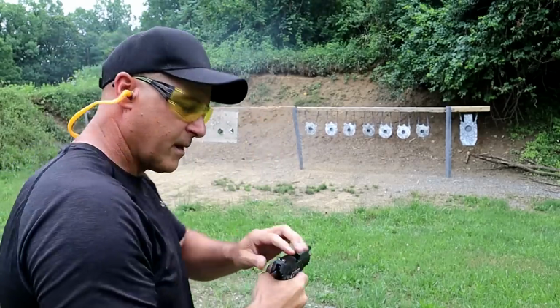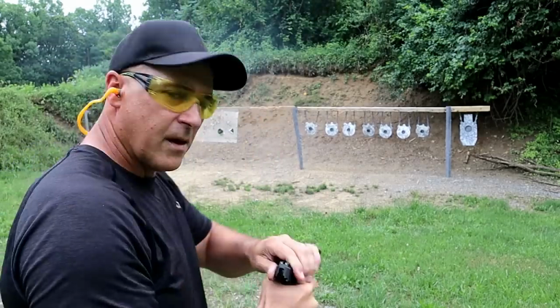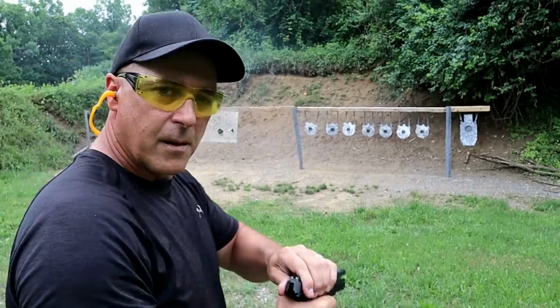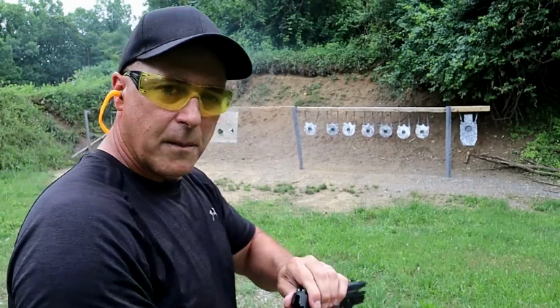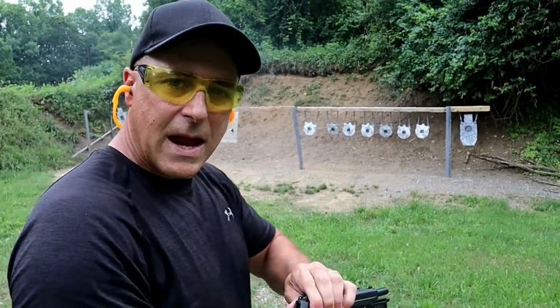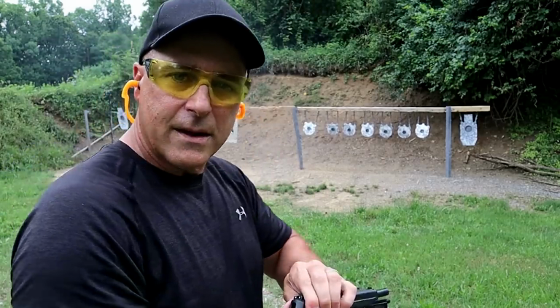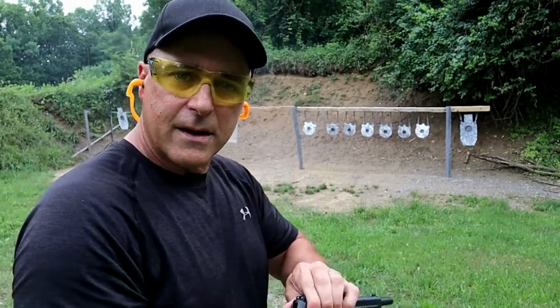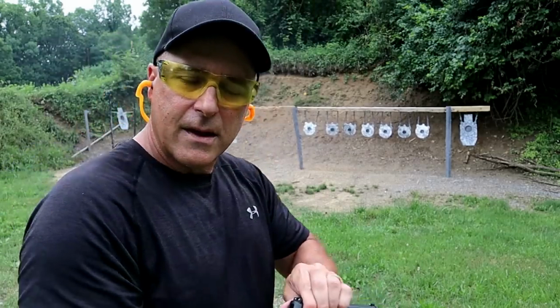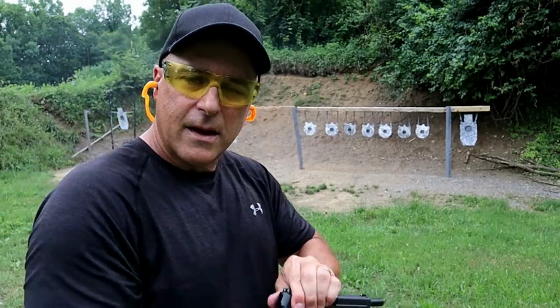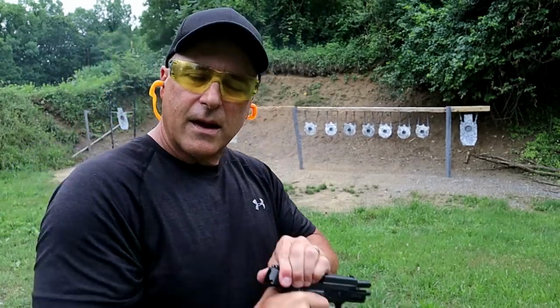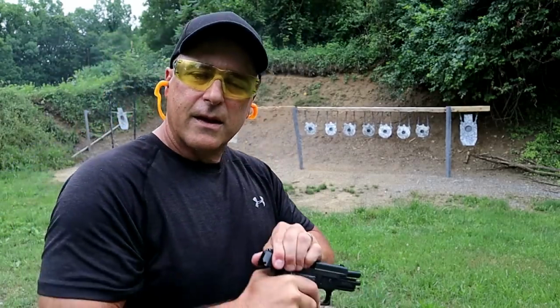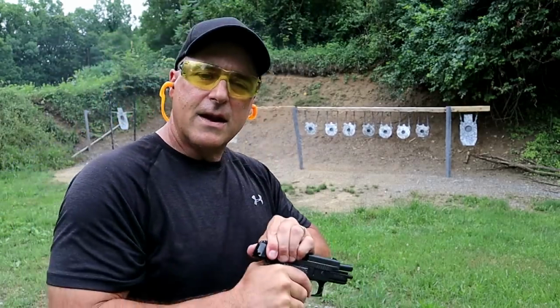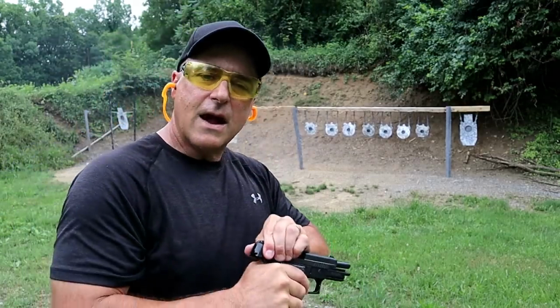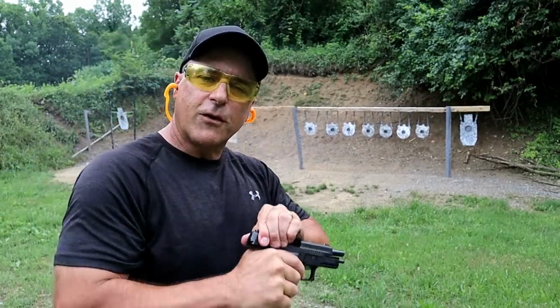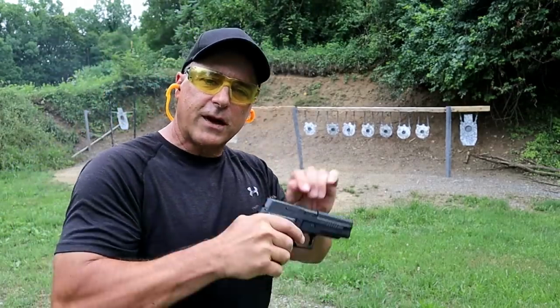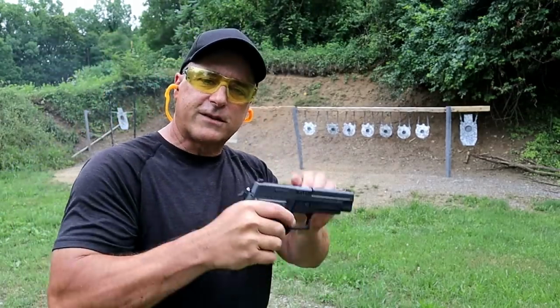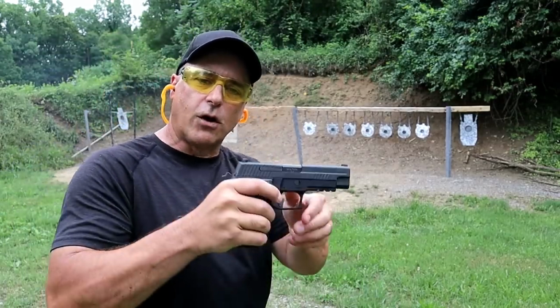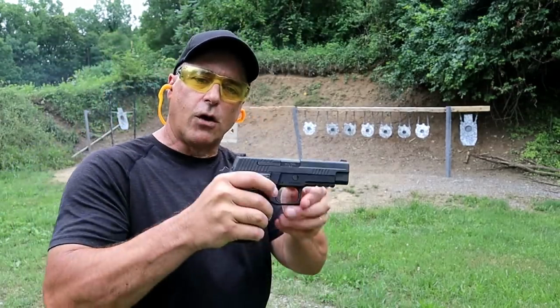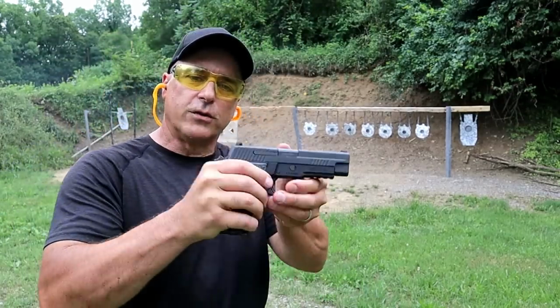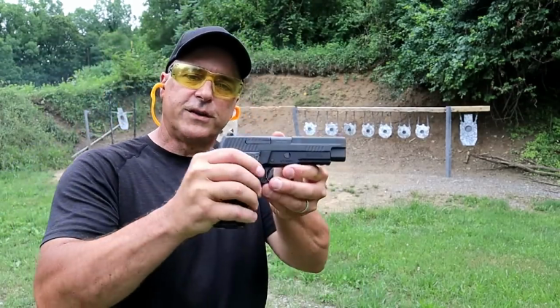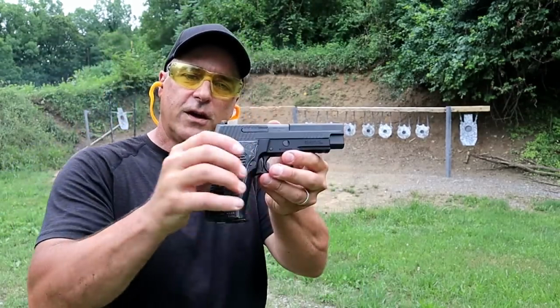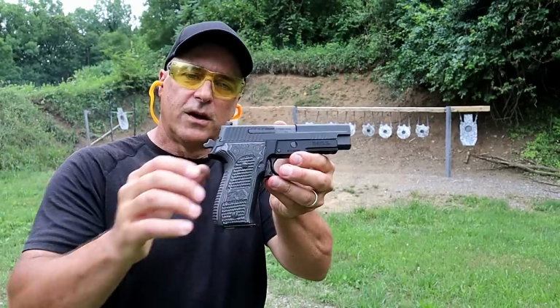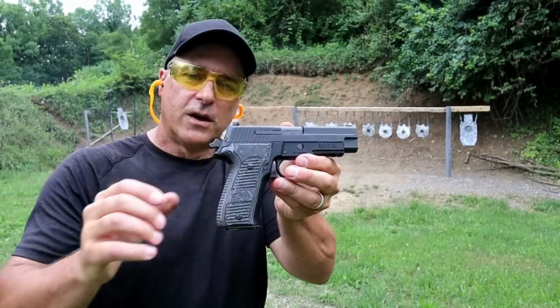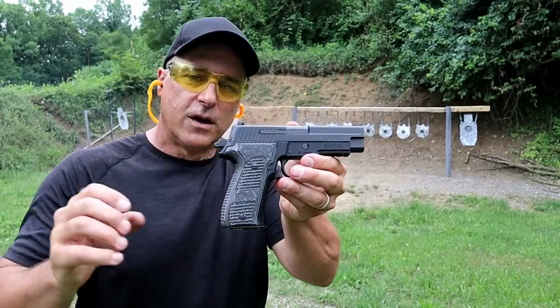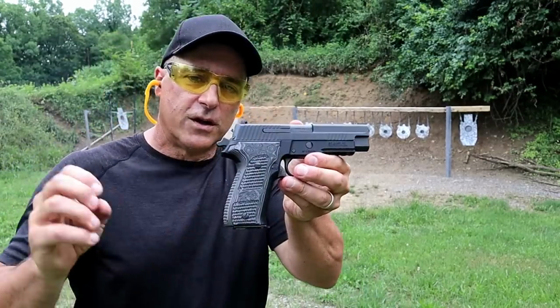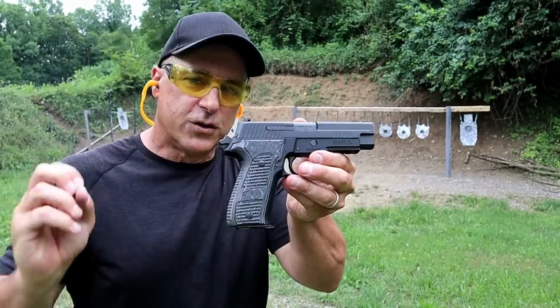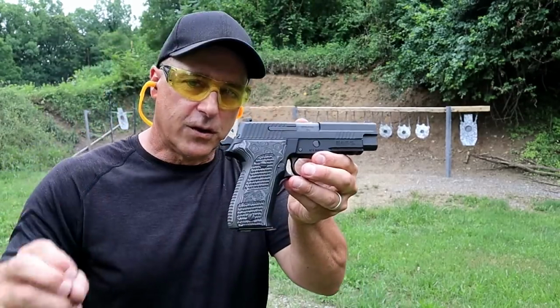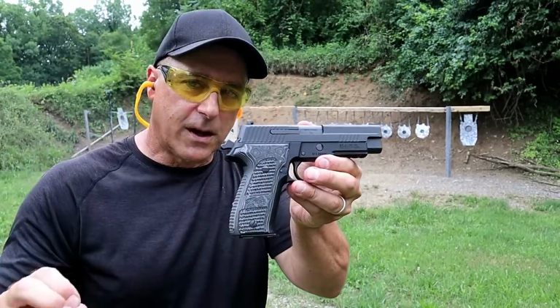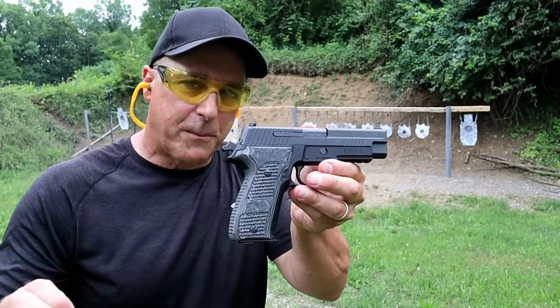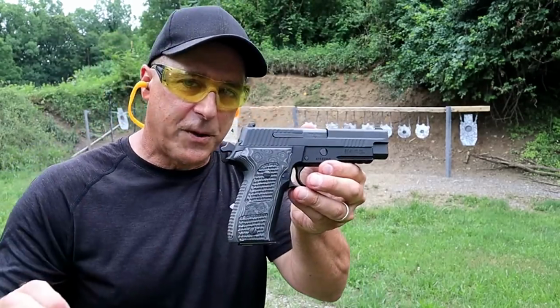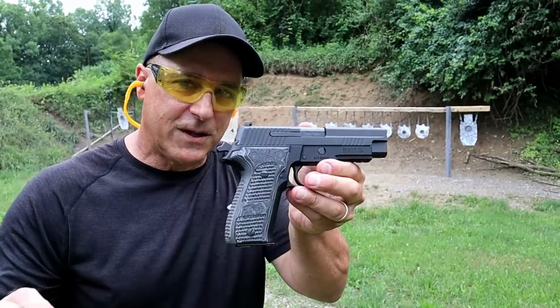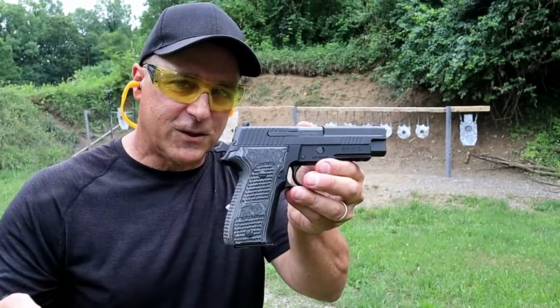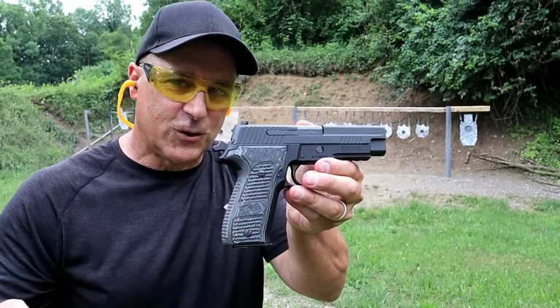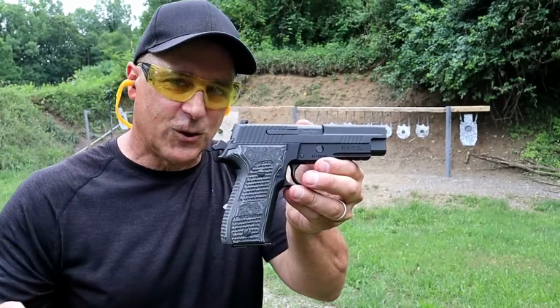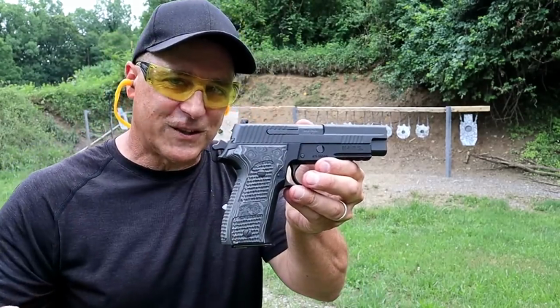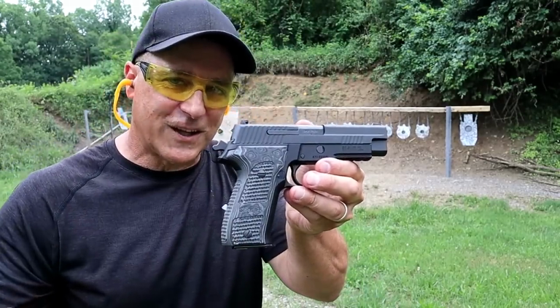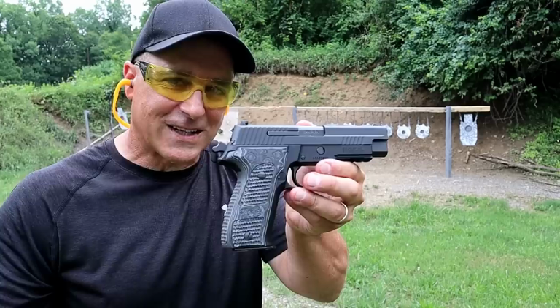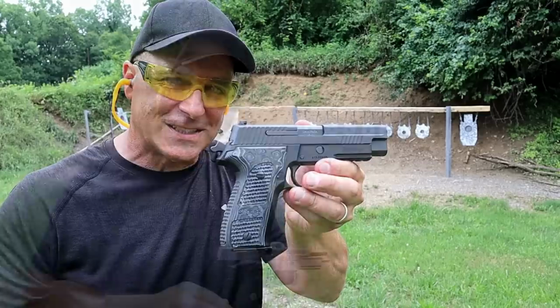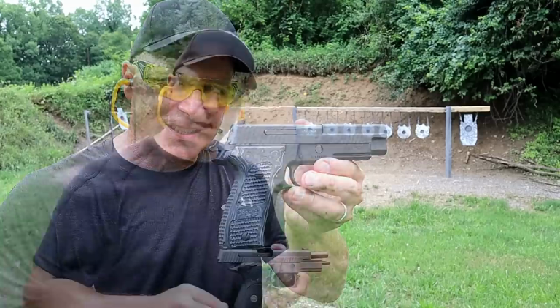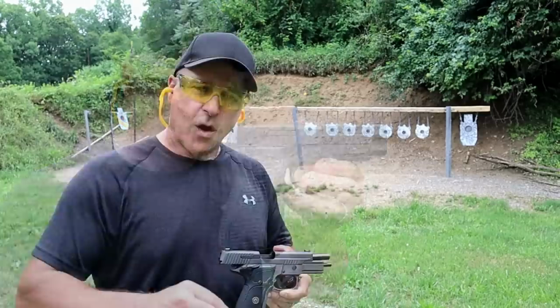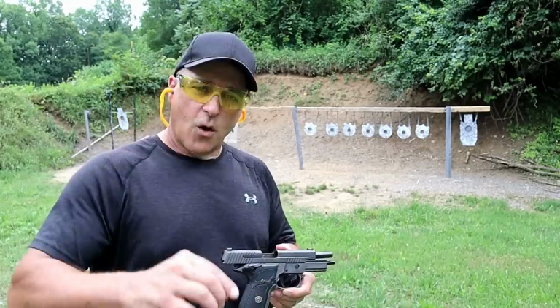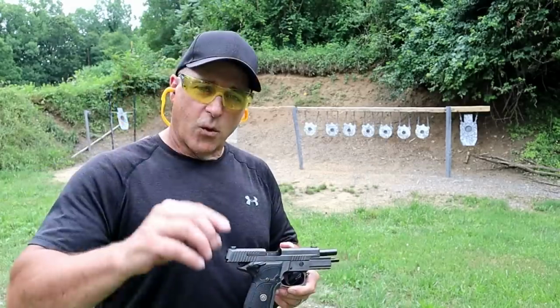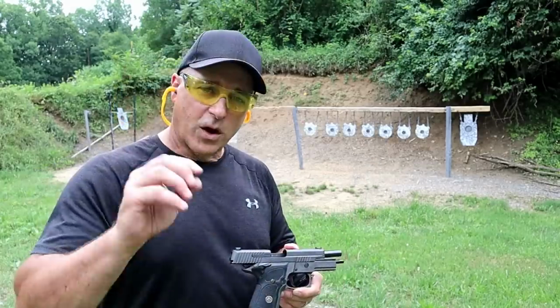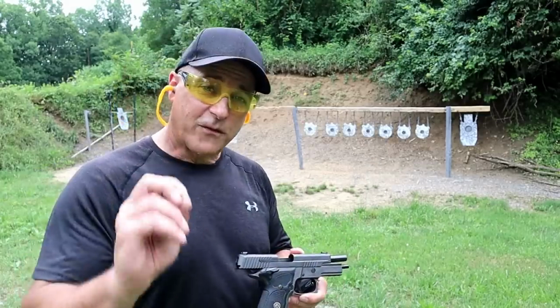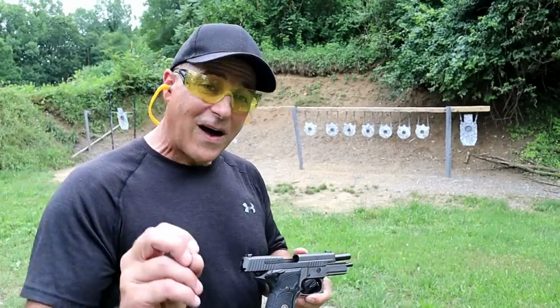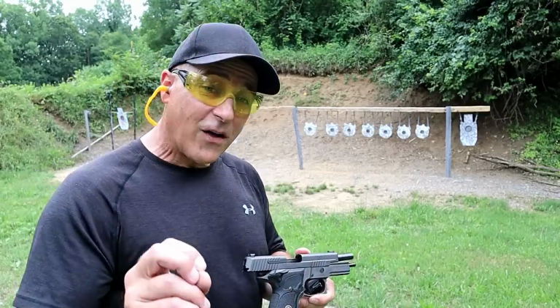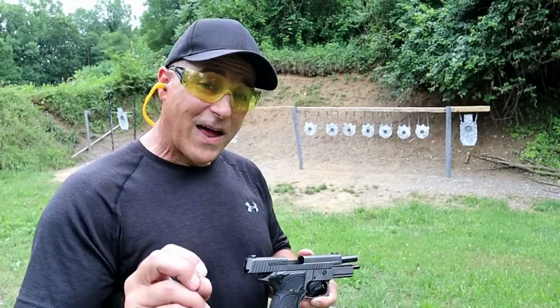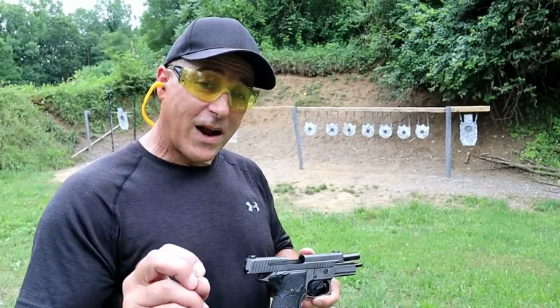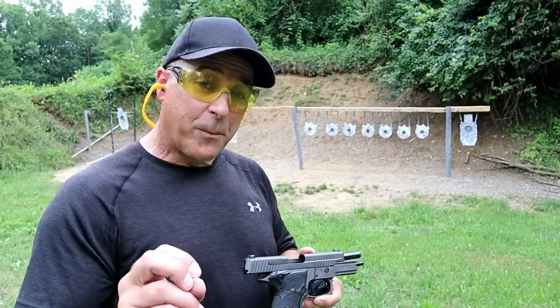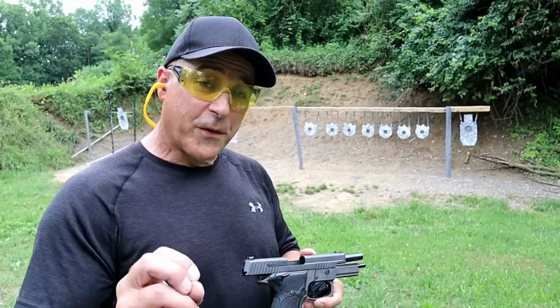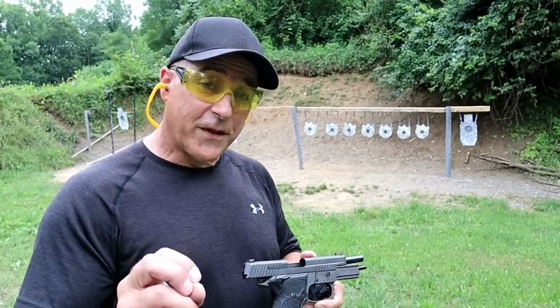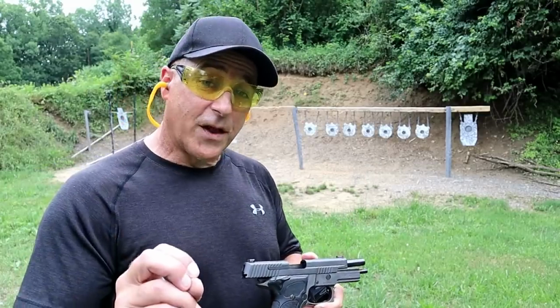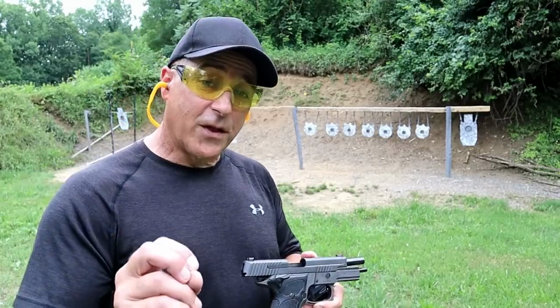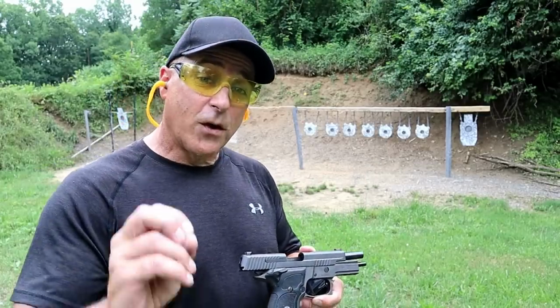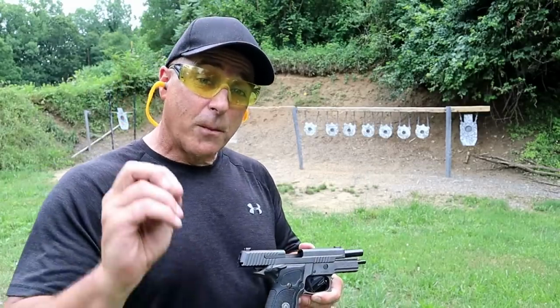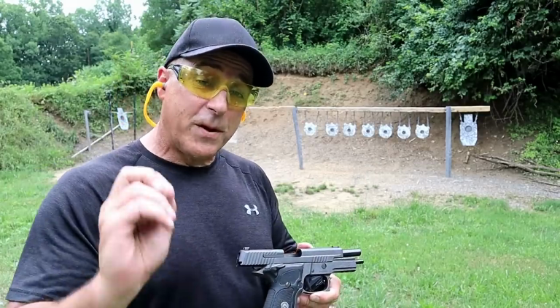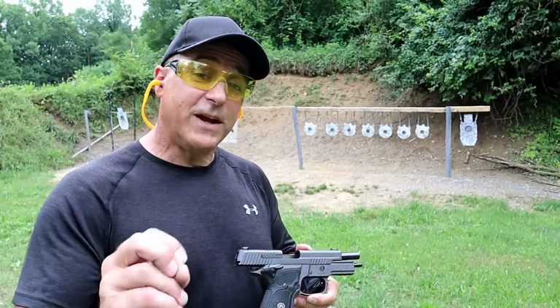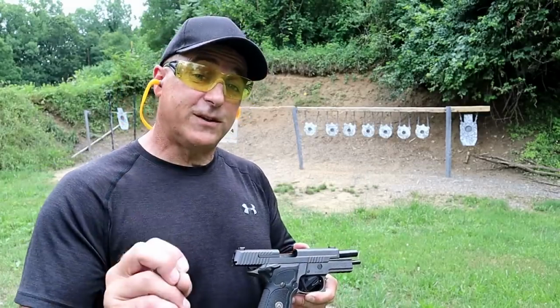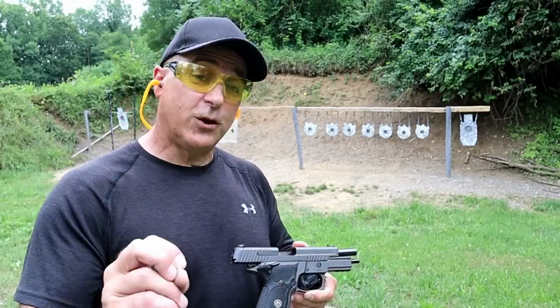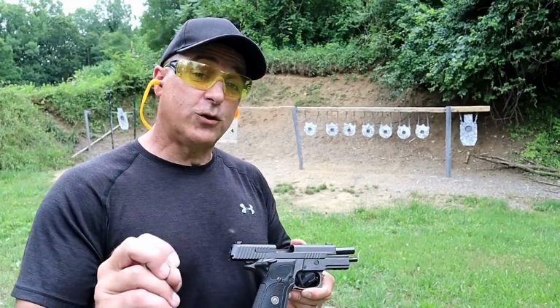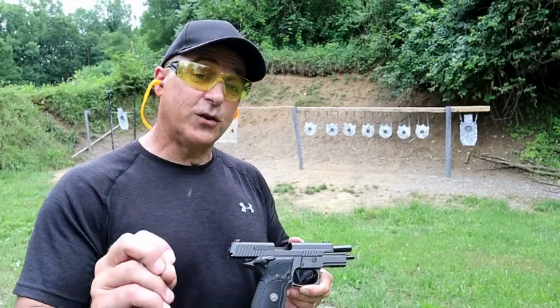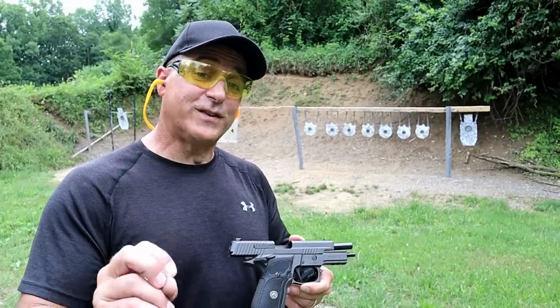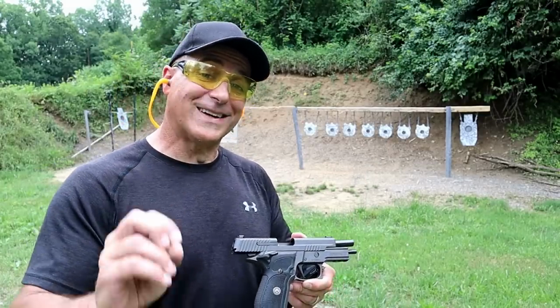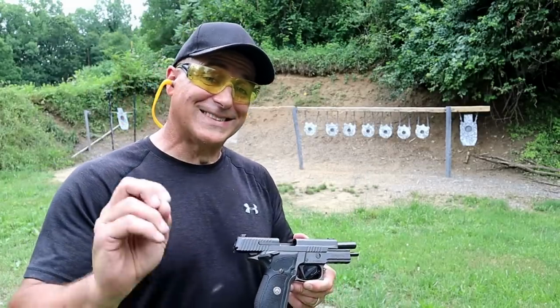Never gets old shooting a P226. We're going to follow that up with another P226.